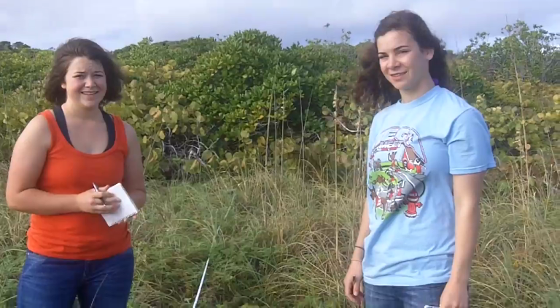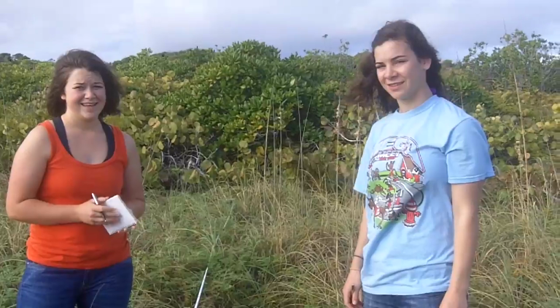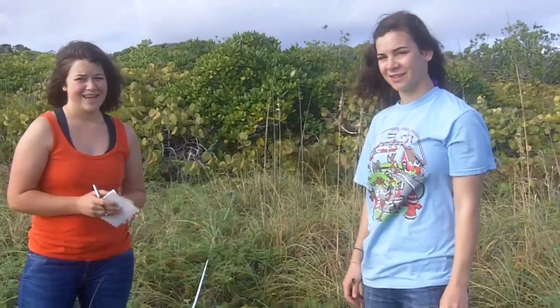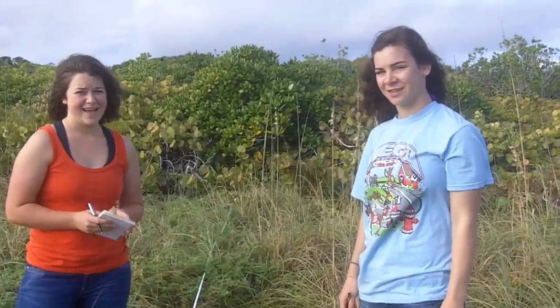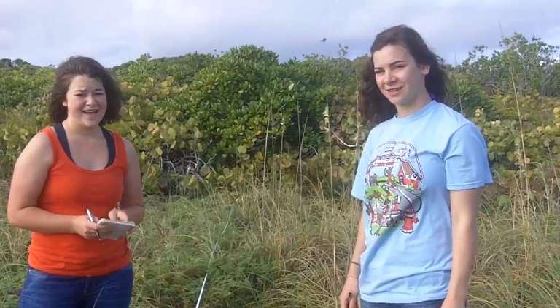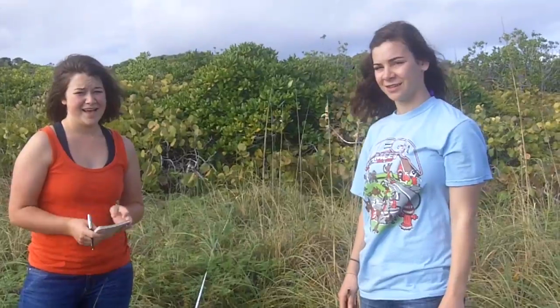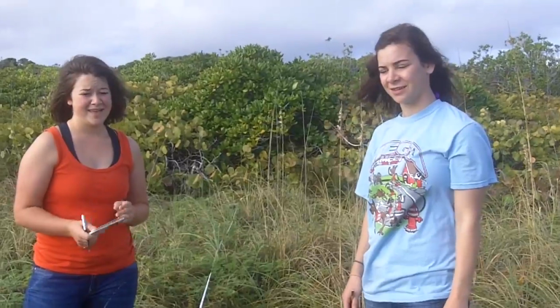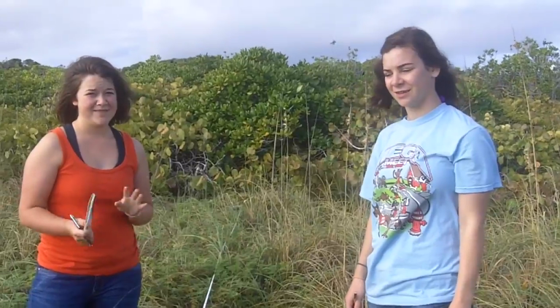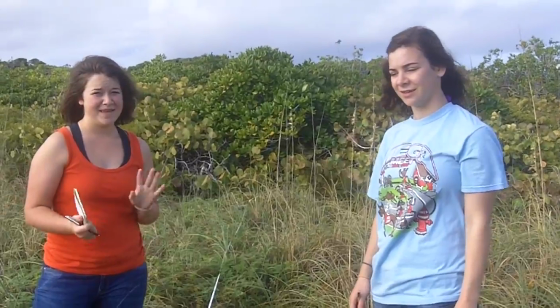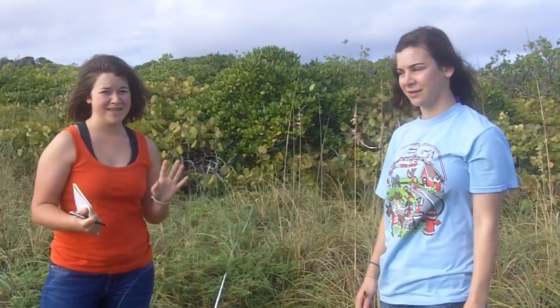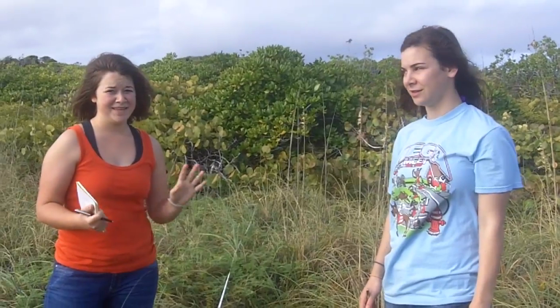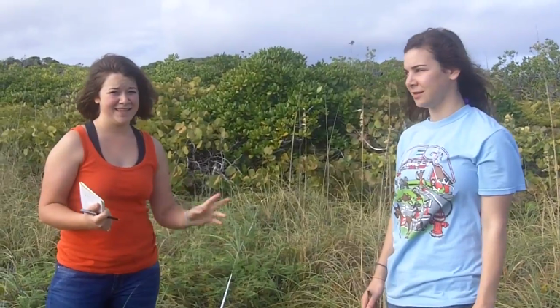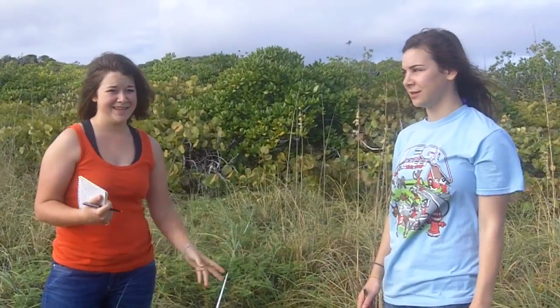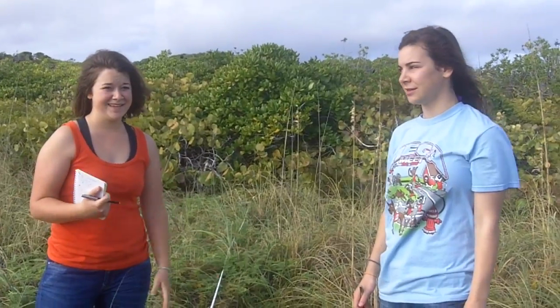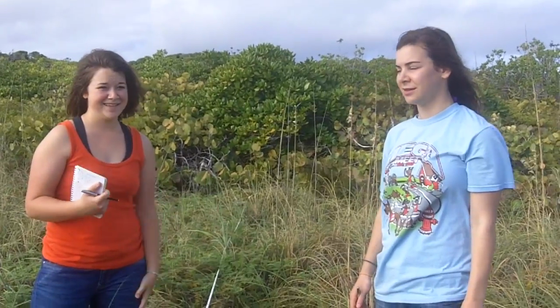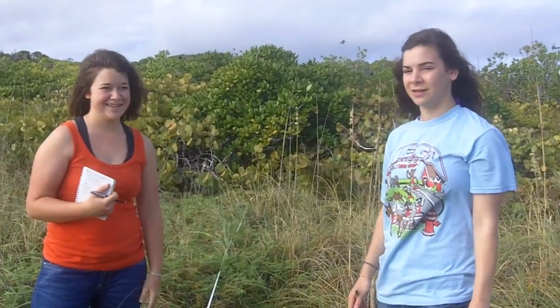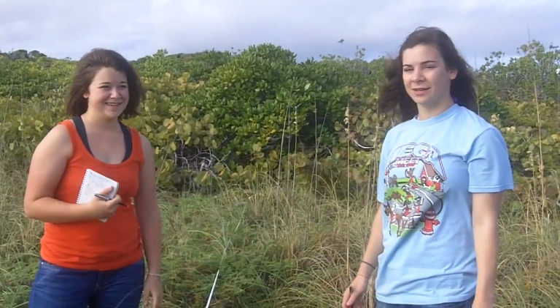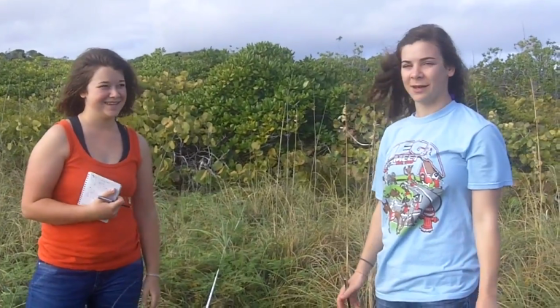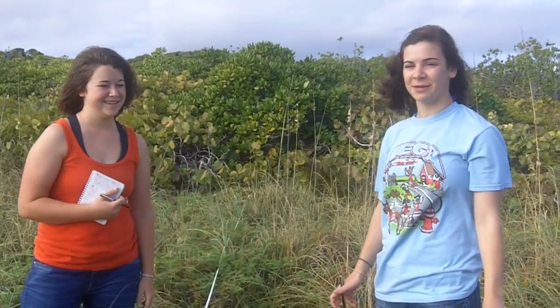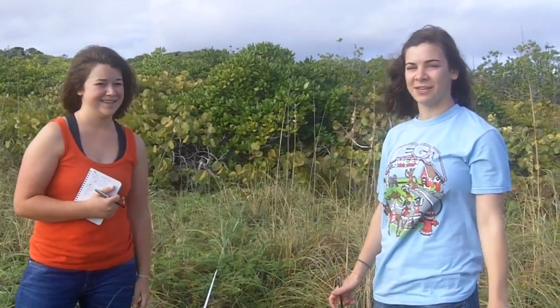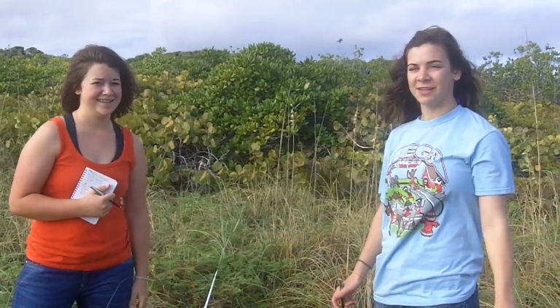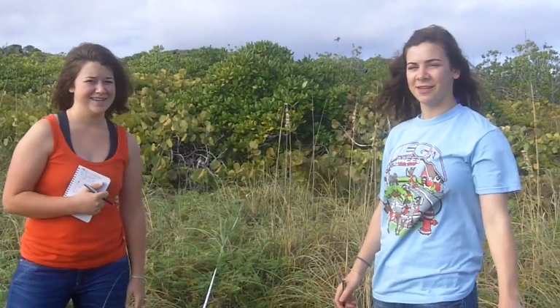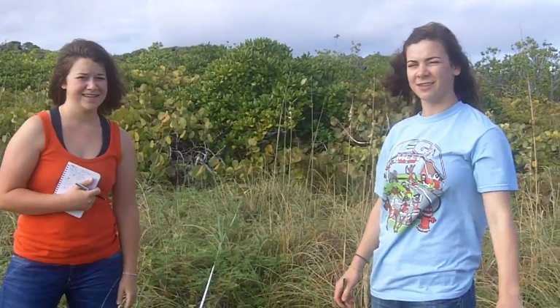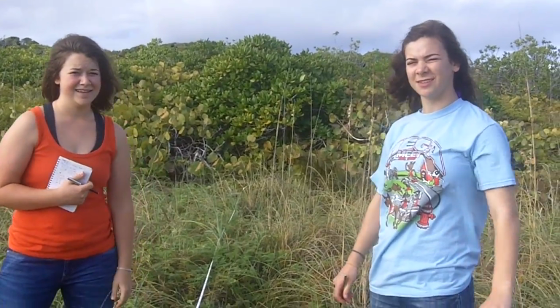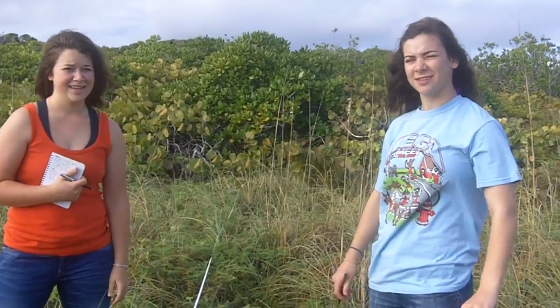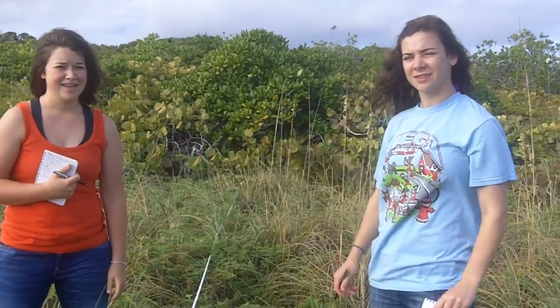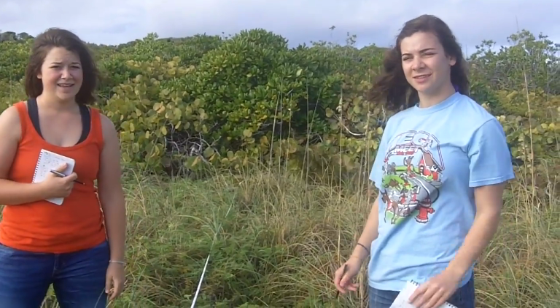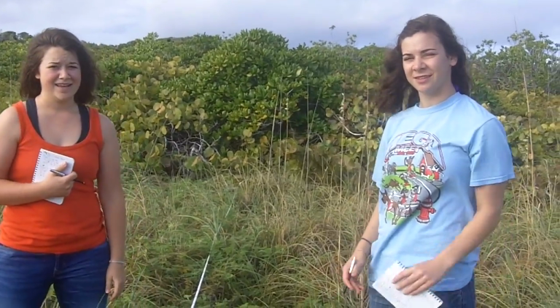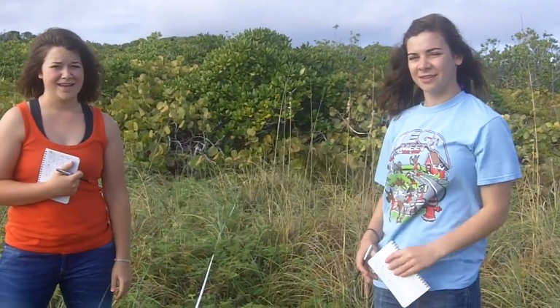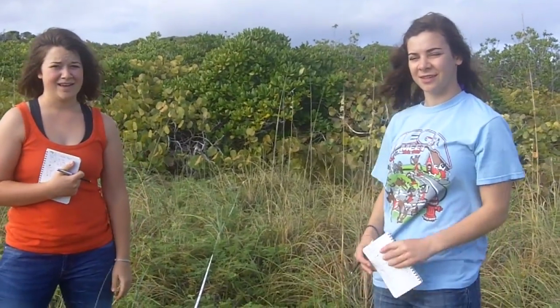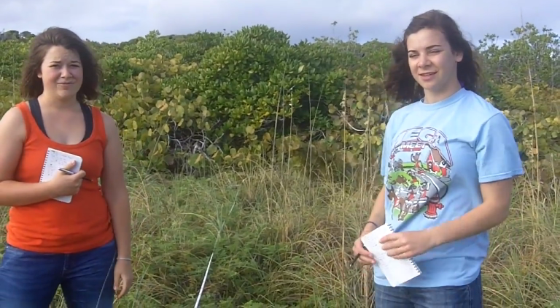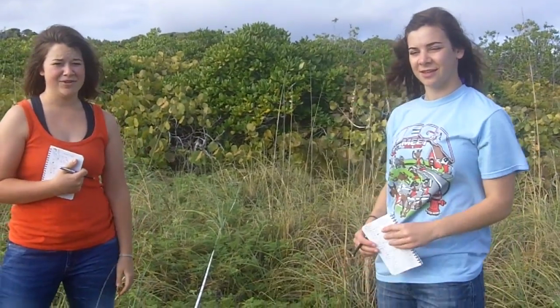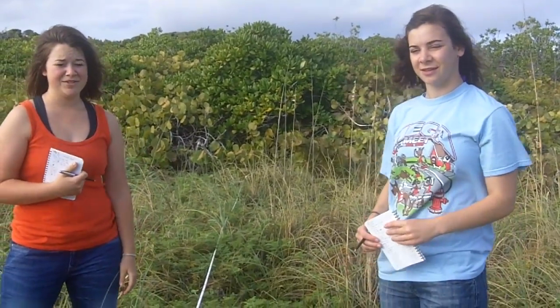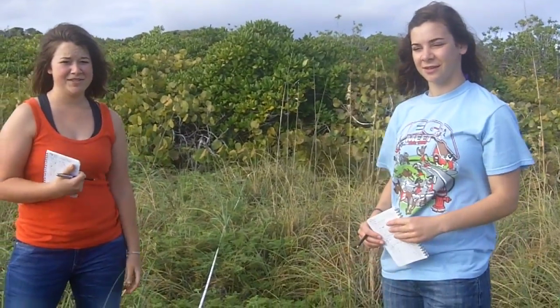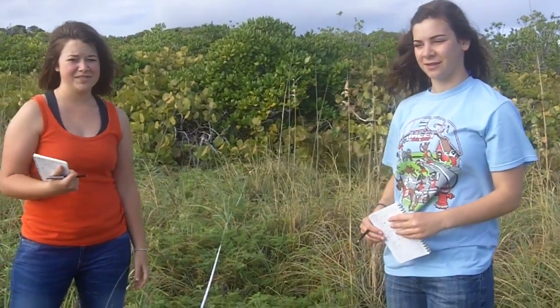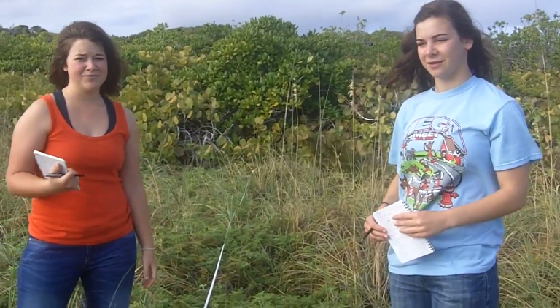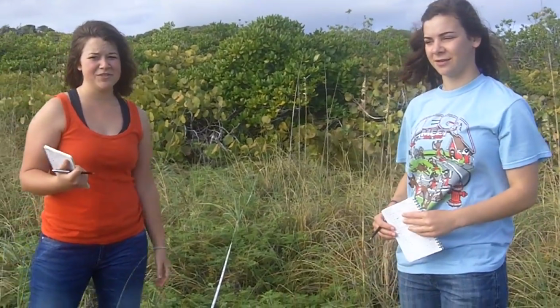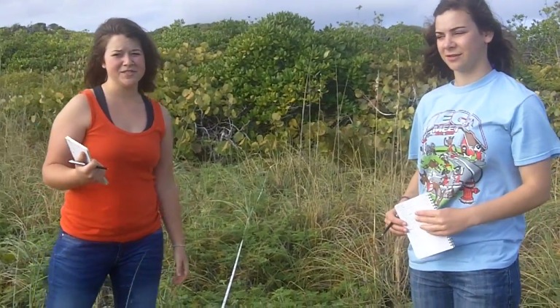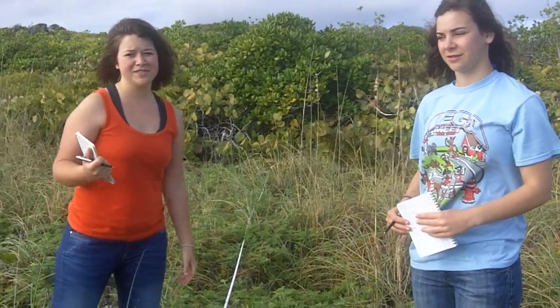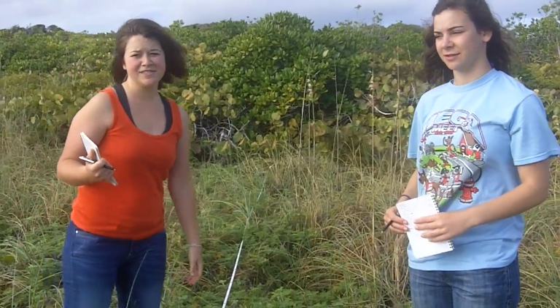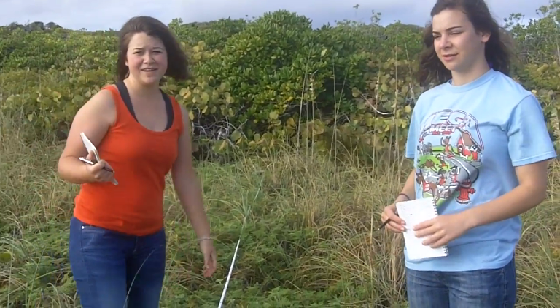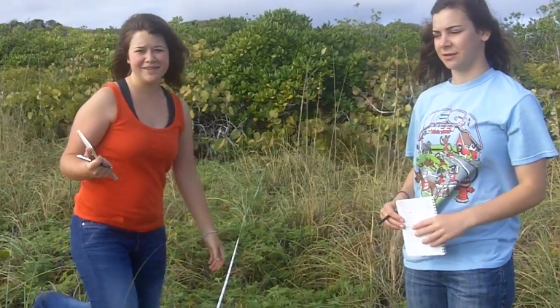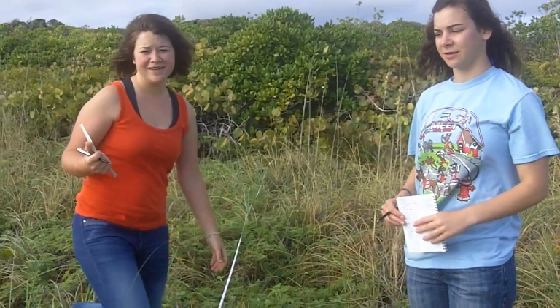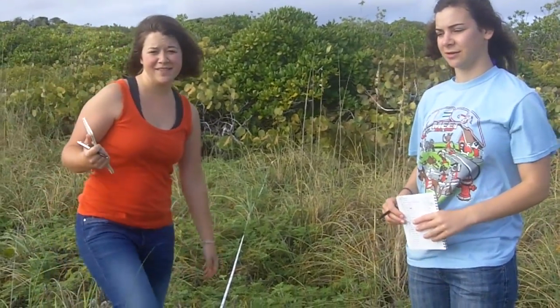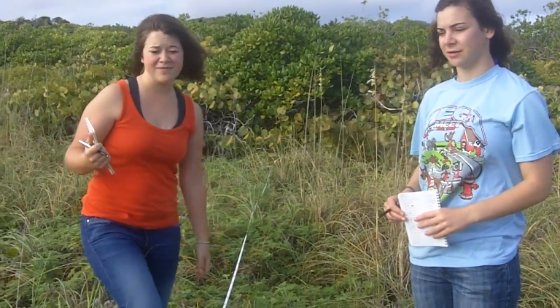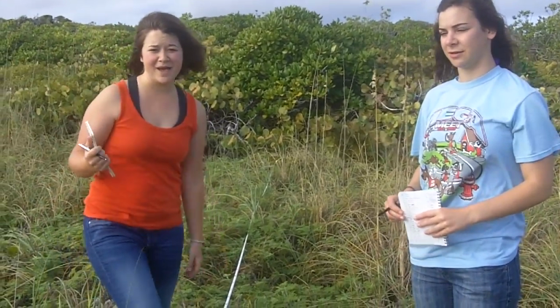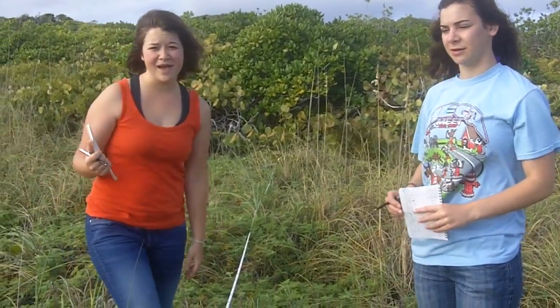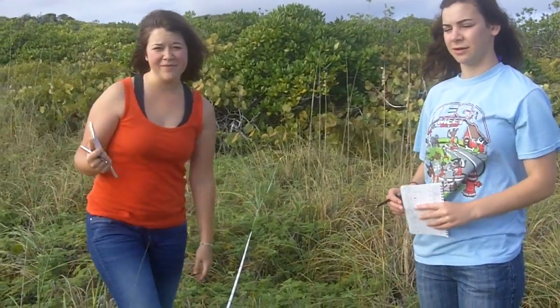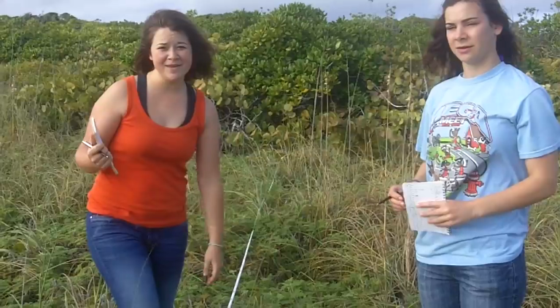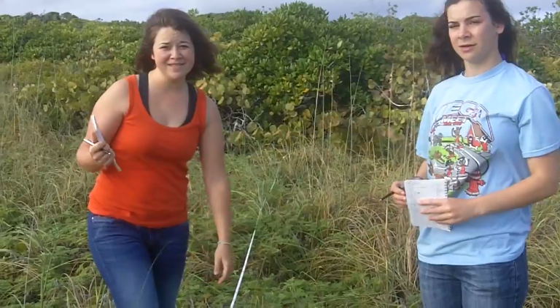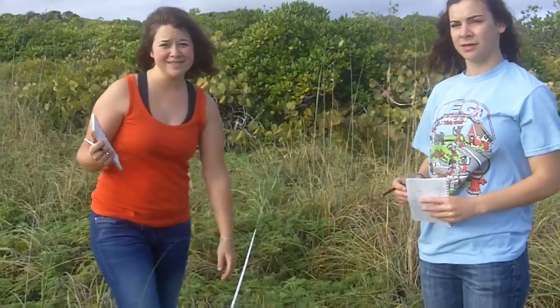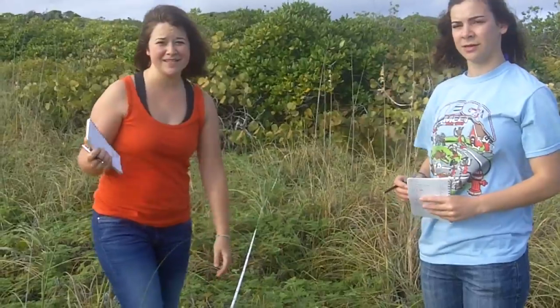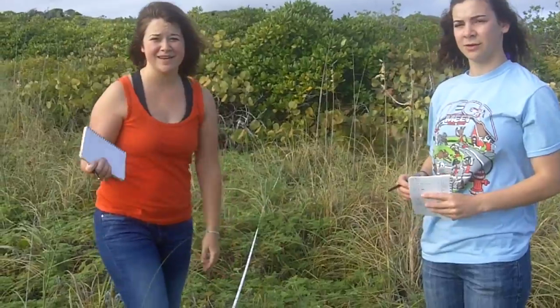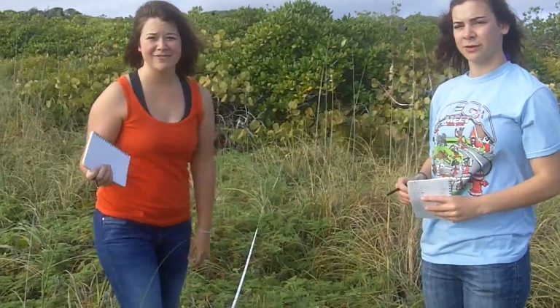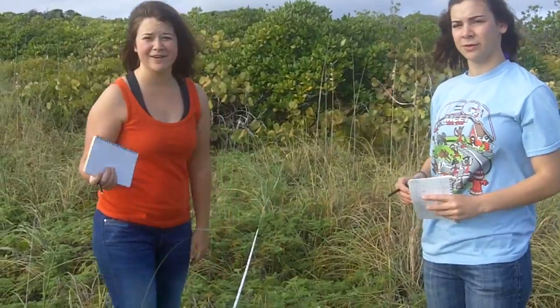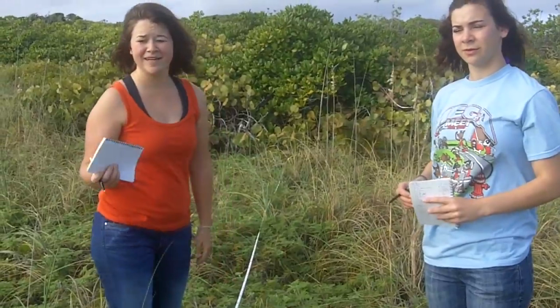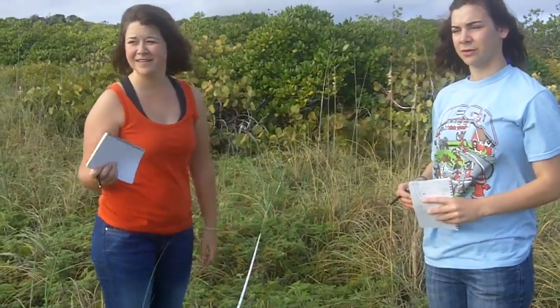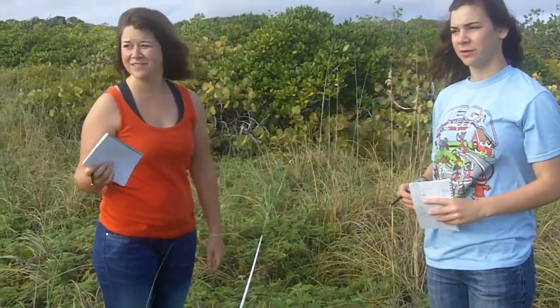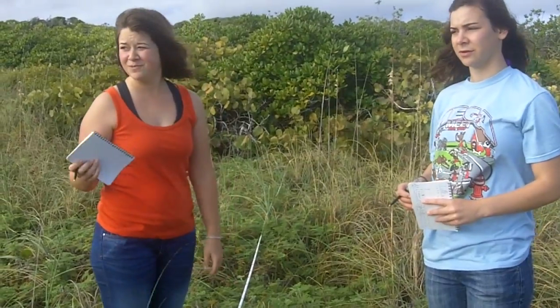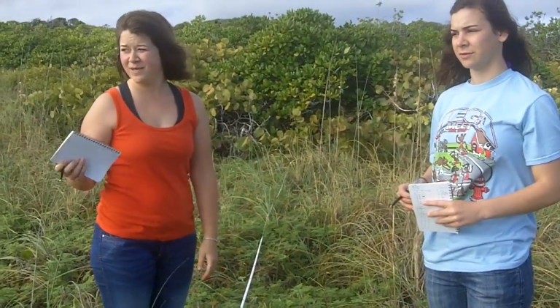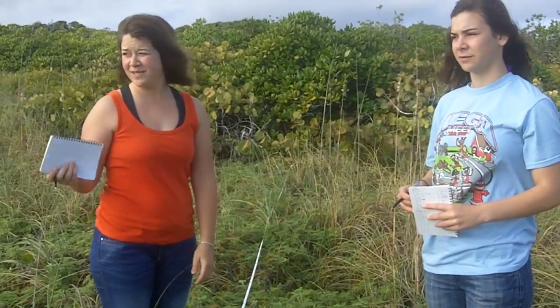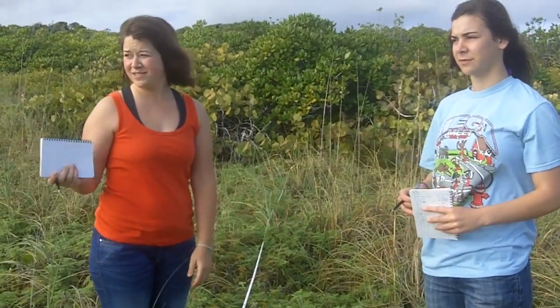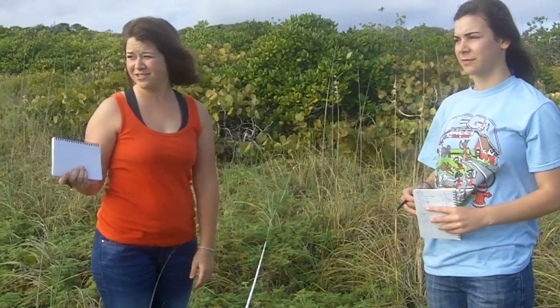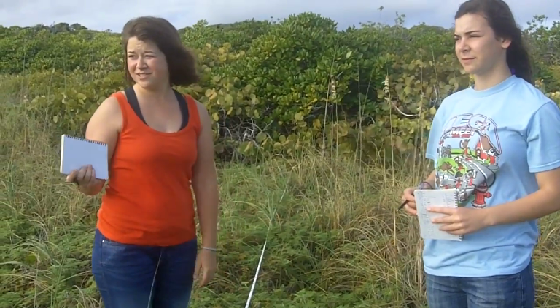Hi, I'm Haley. And I'm Nikki. We're doing some research down here in the Bahamas. We're at Nisa Beach.